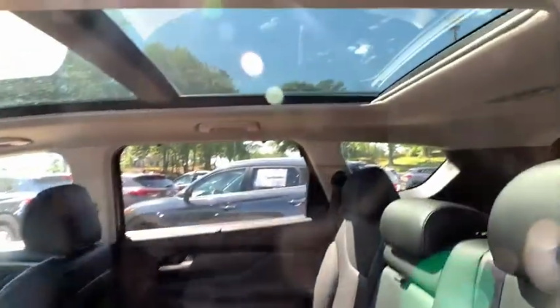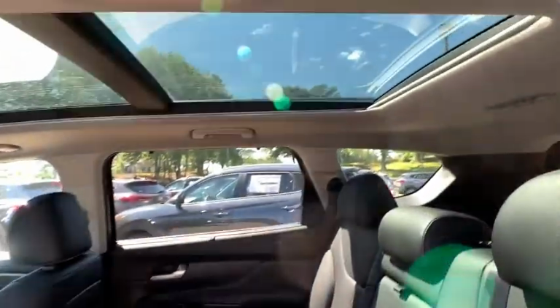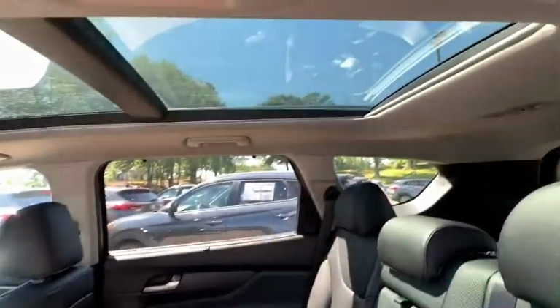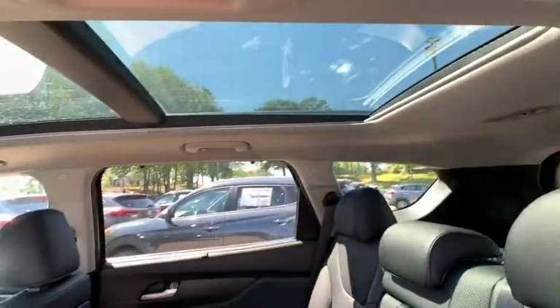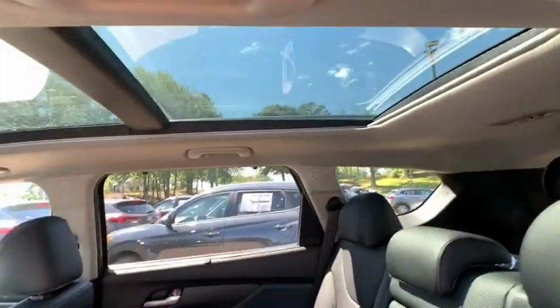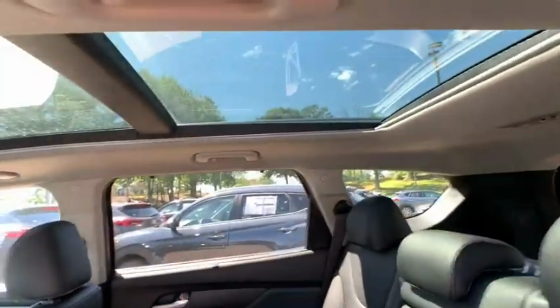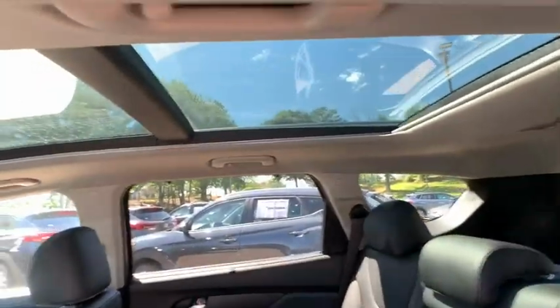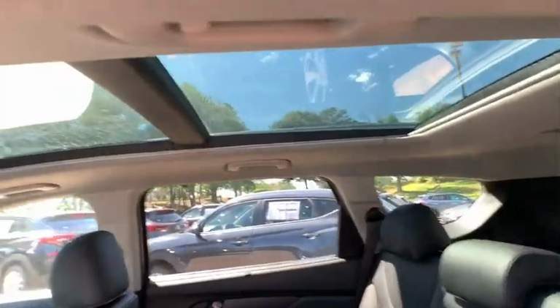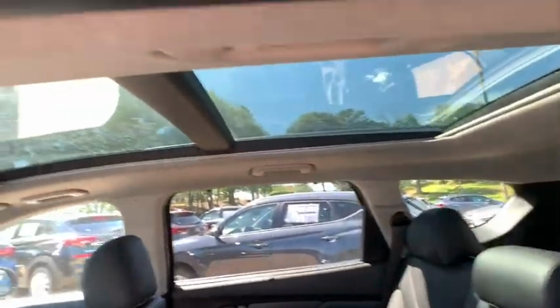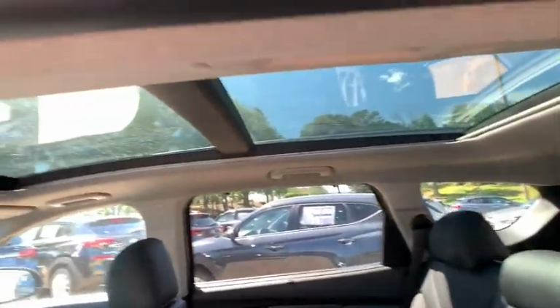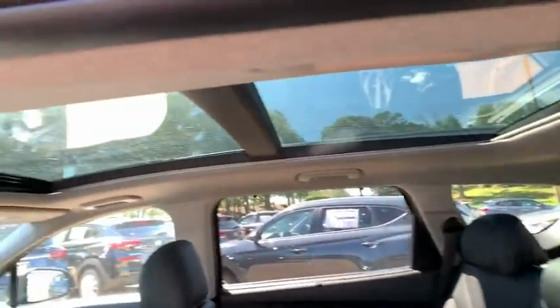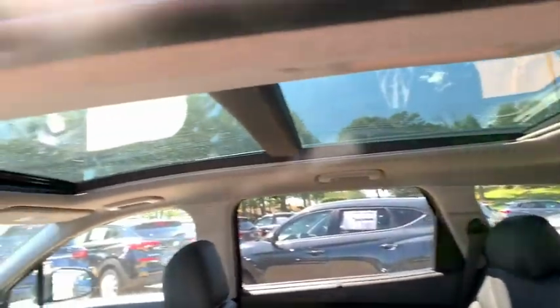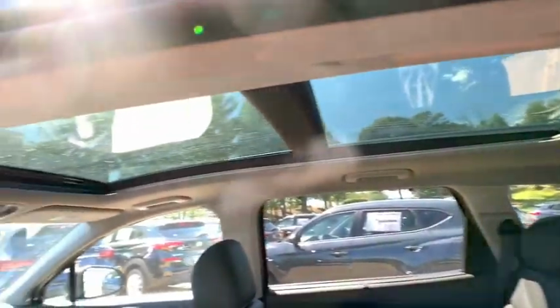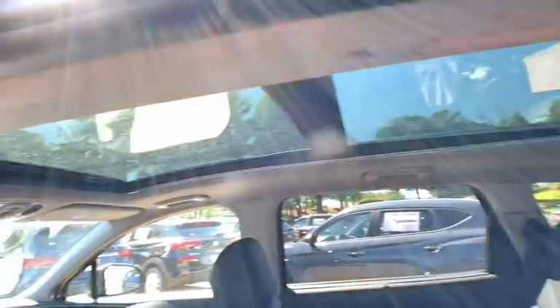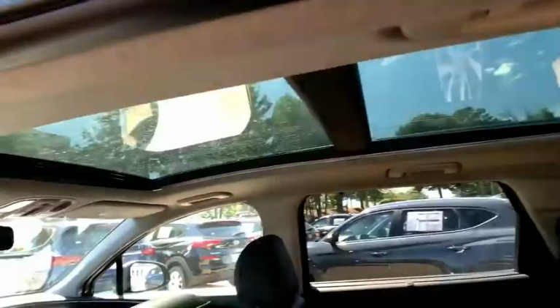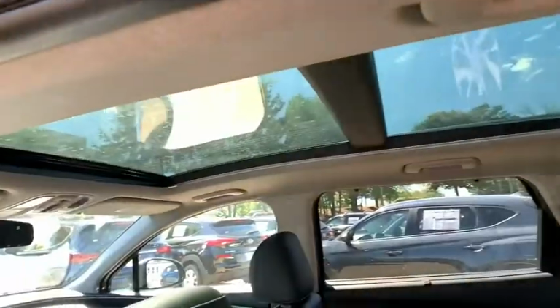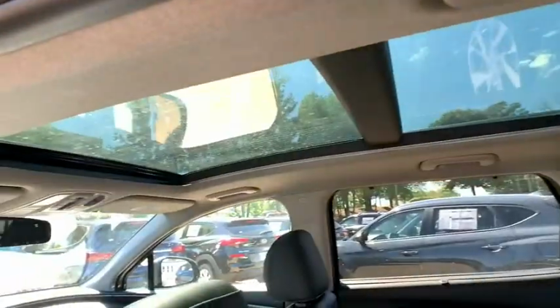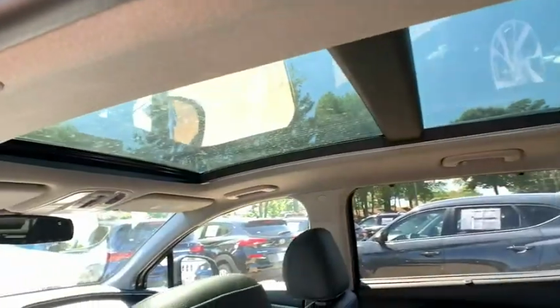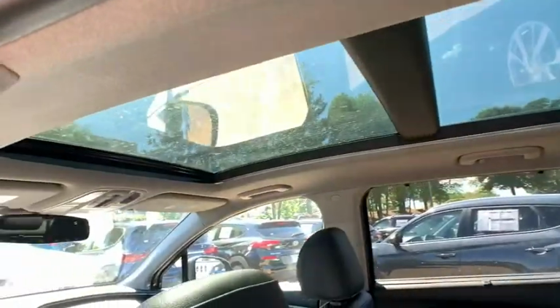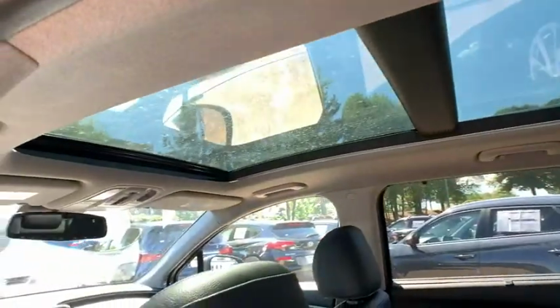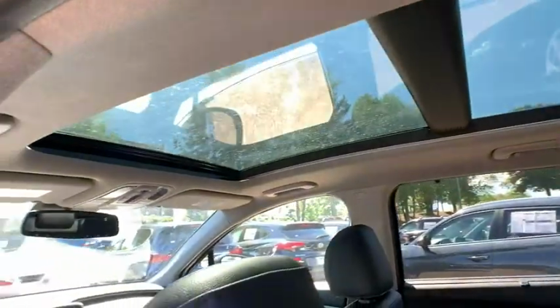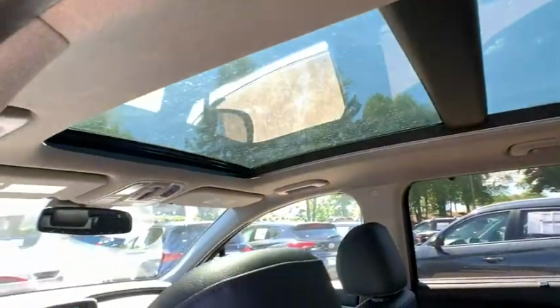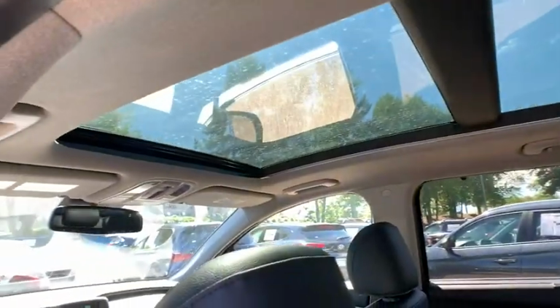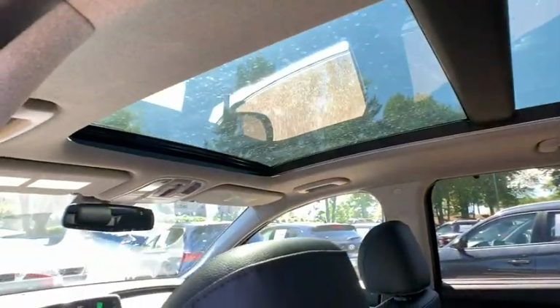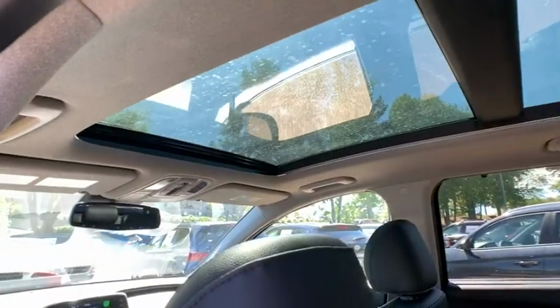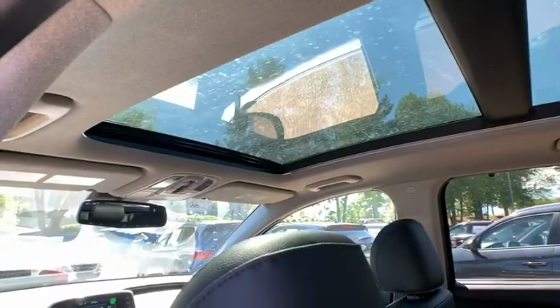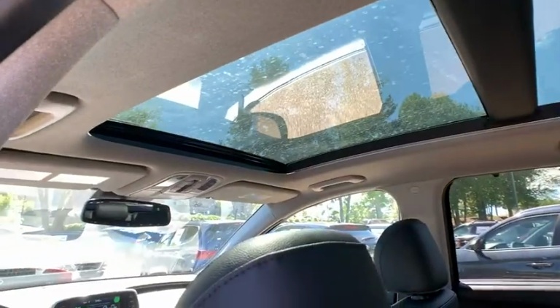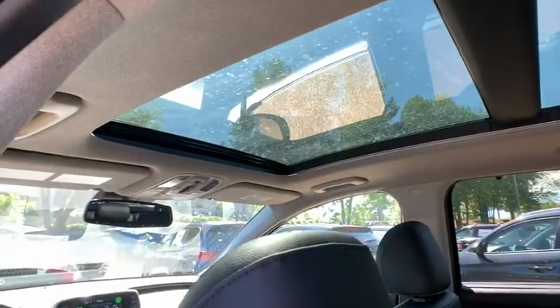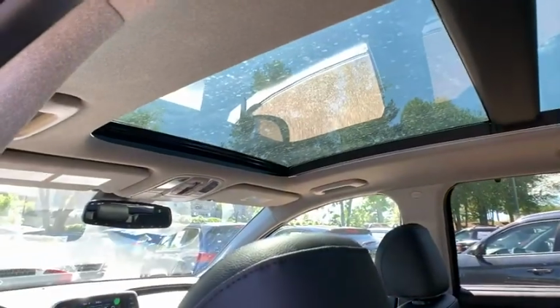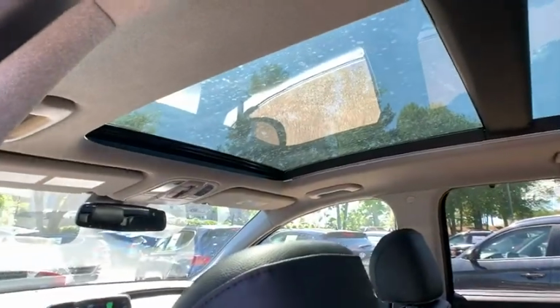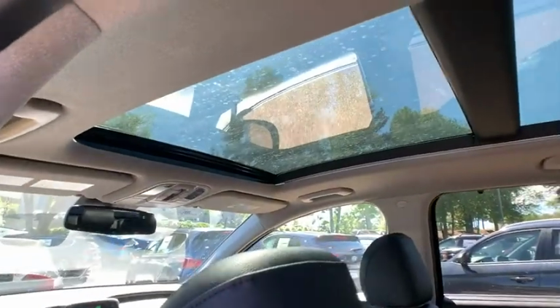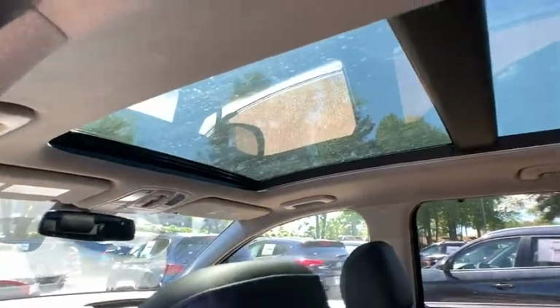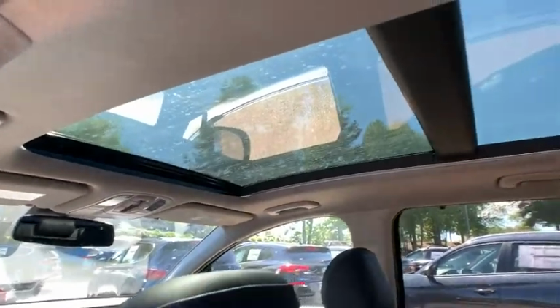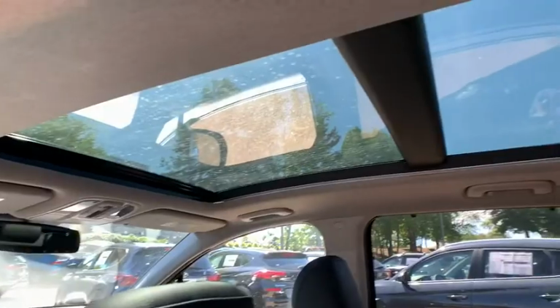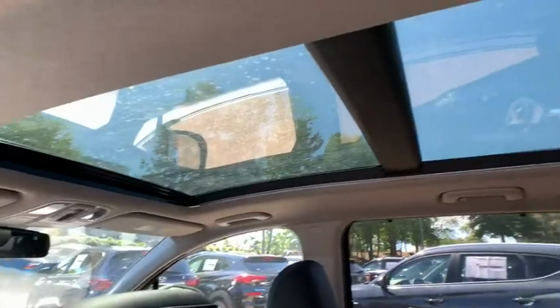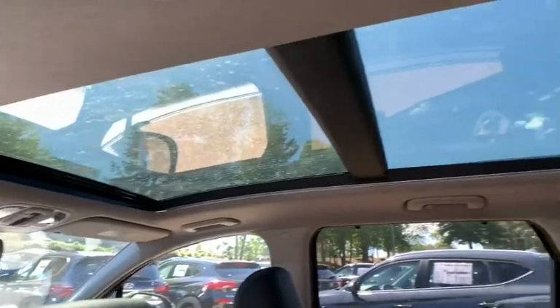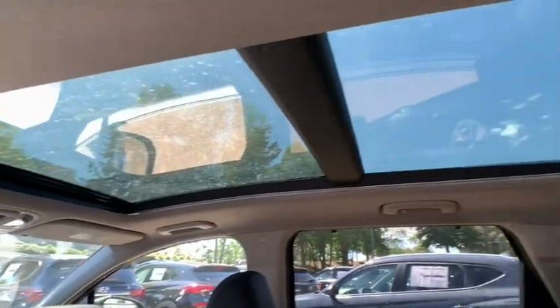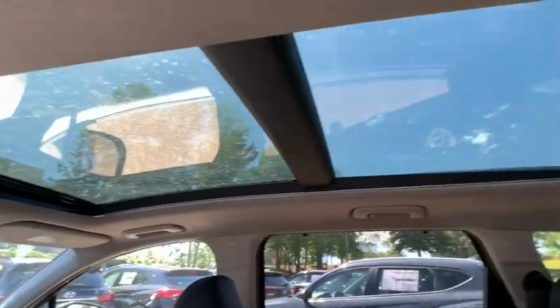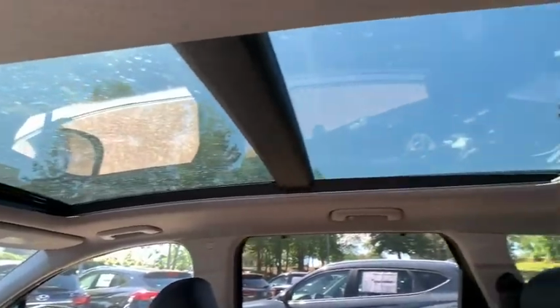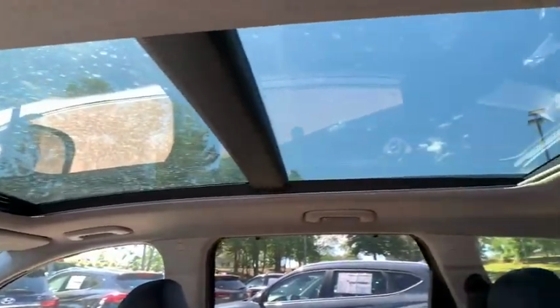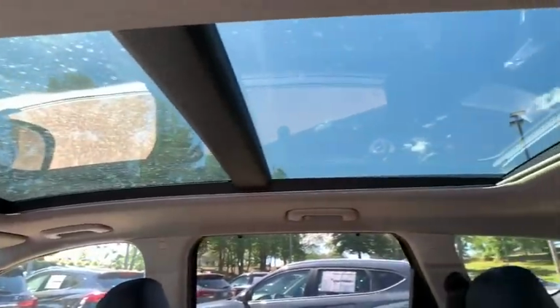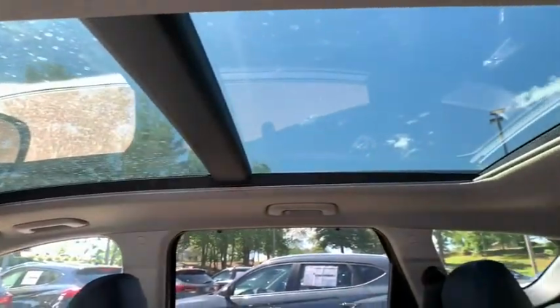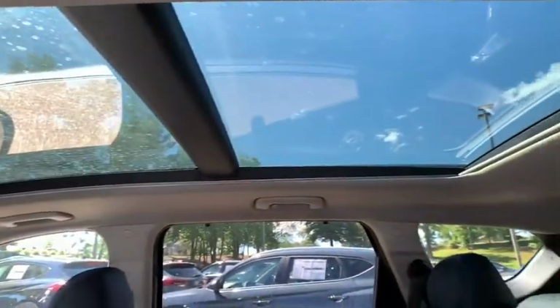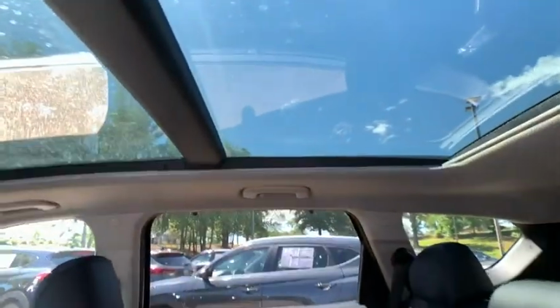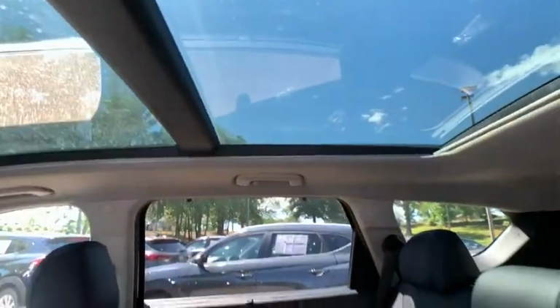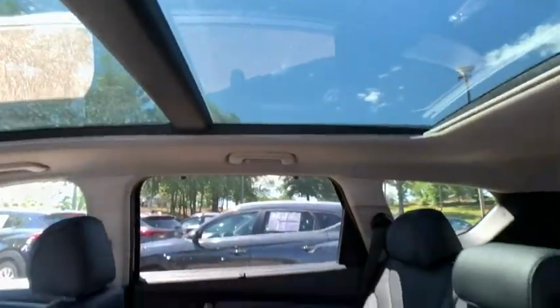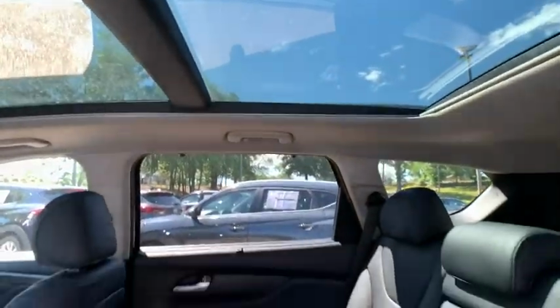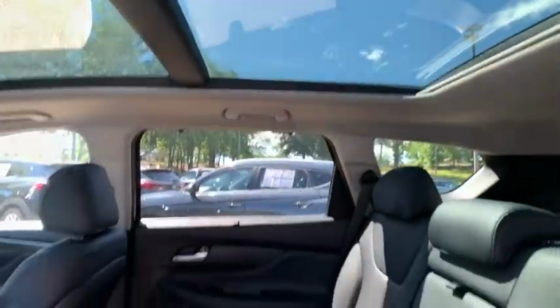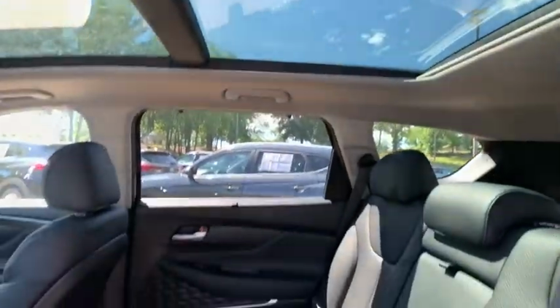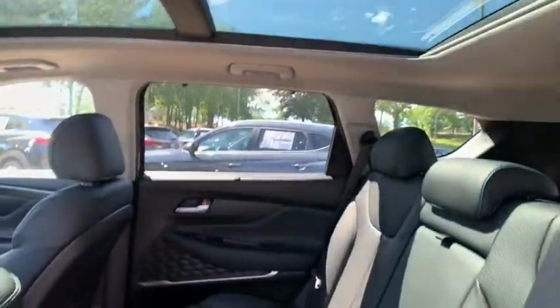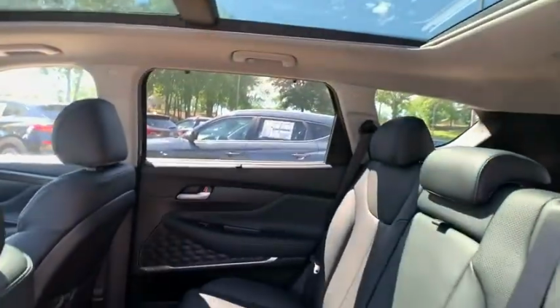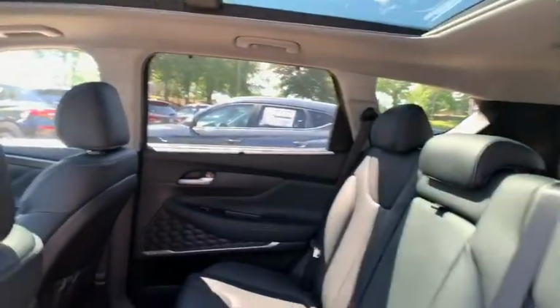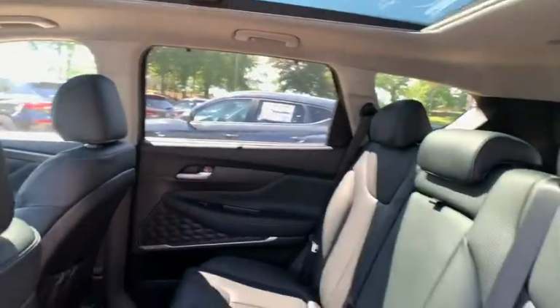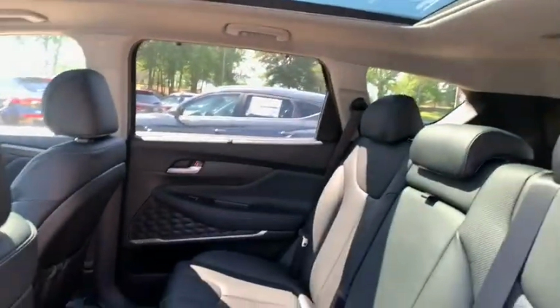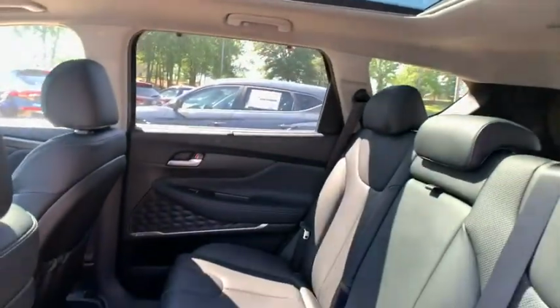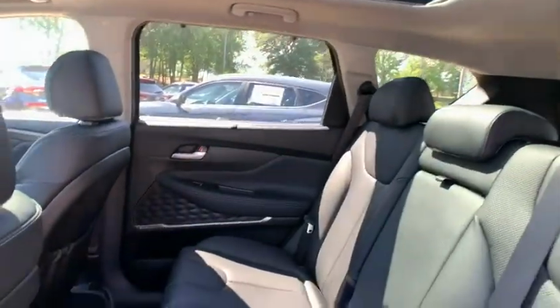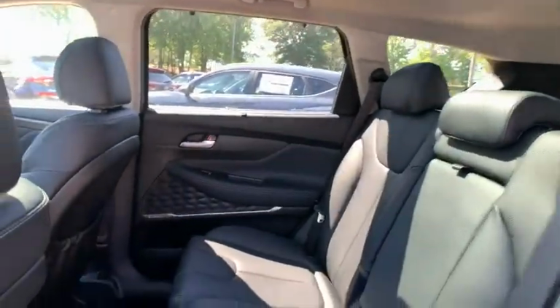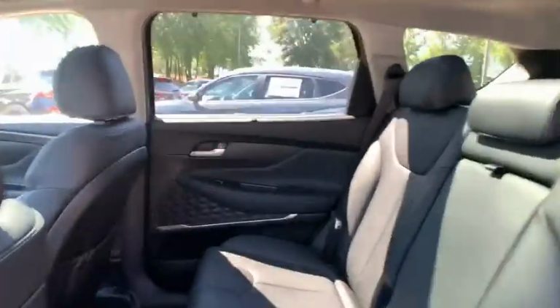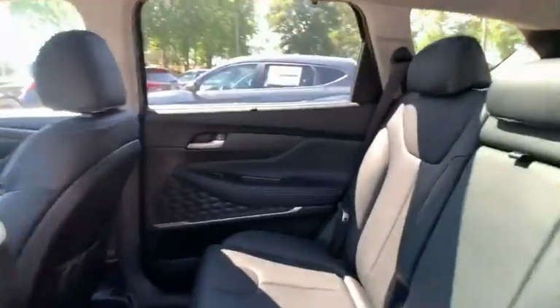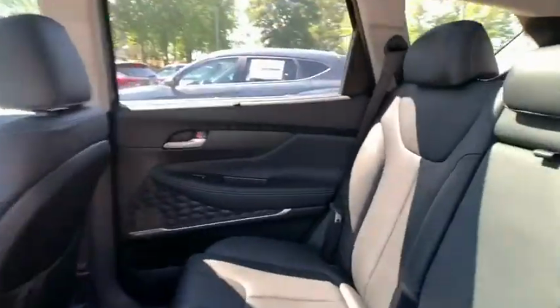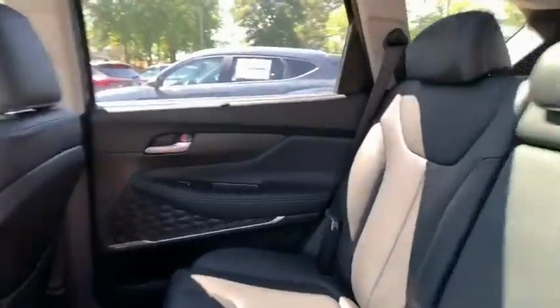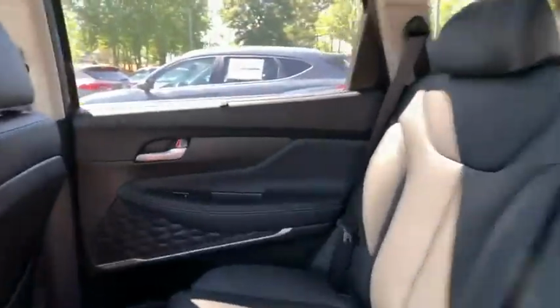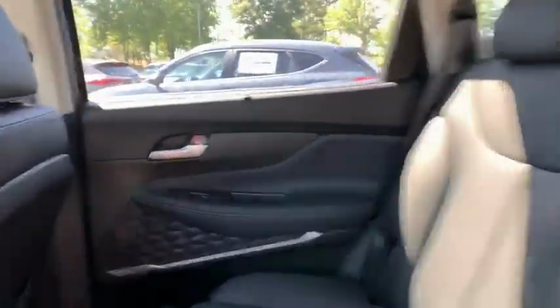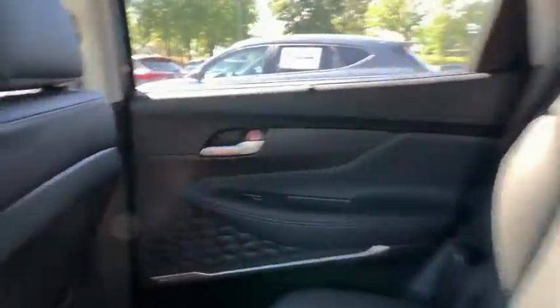Heated front seats, rear window defroster, remote keyless entry, carpeted floor mats, leather seats, cargo cover.